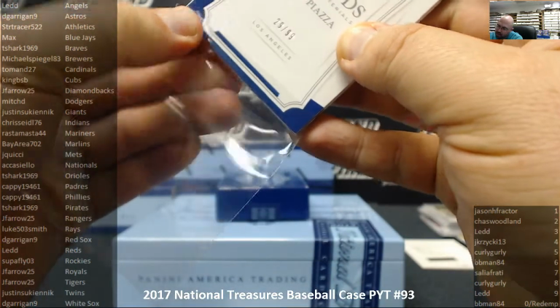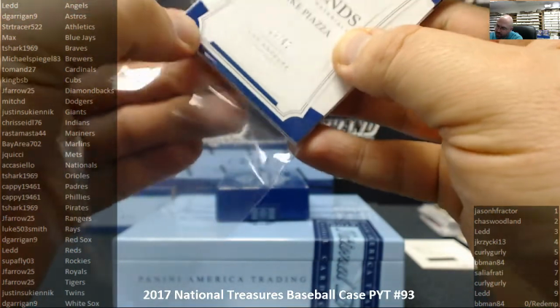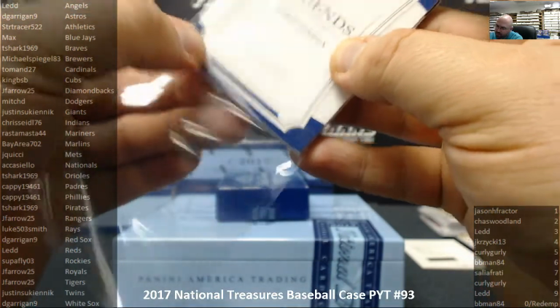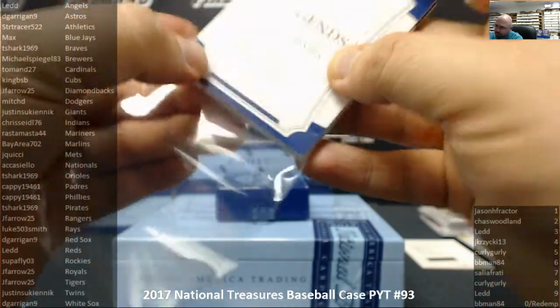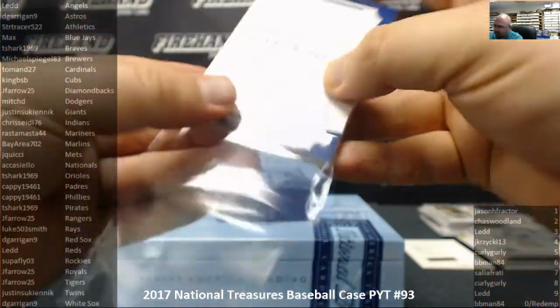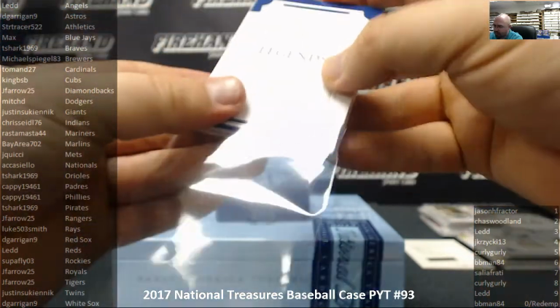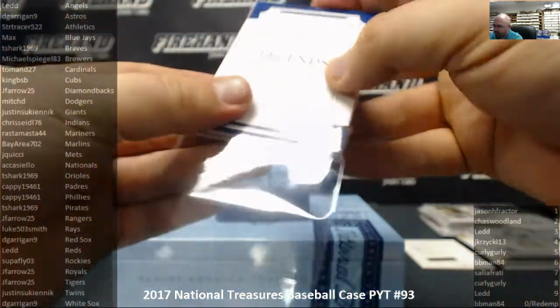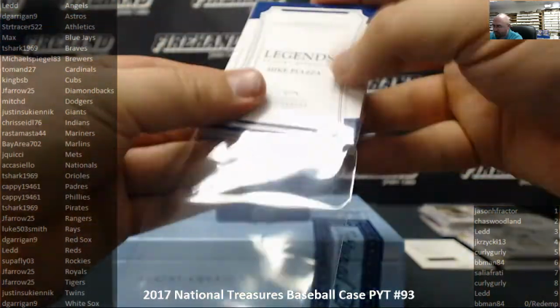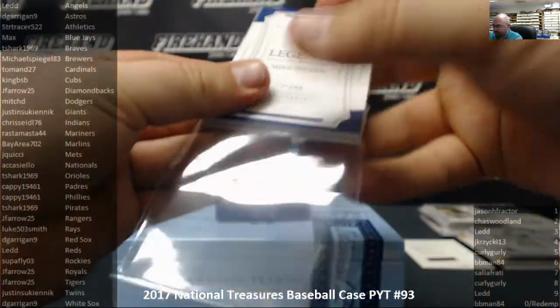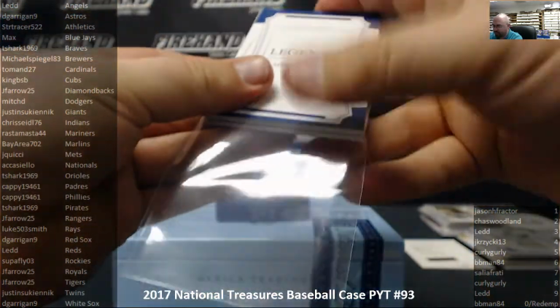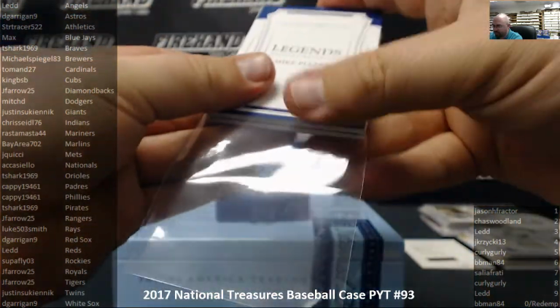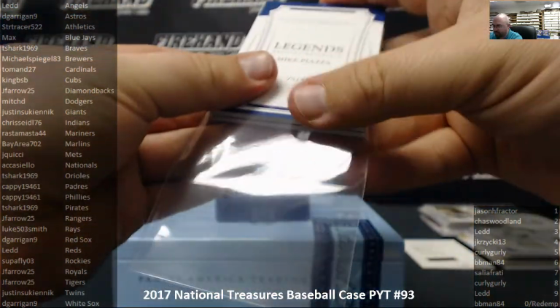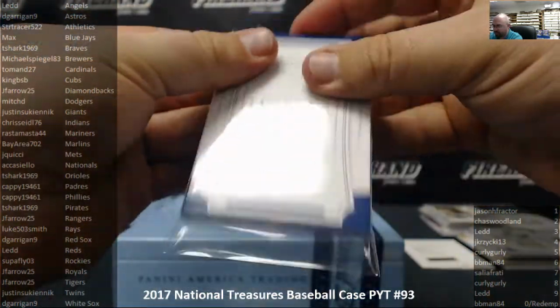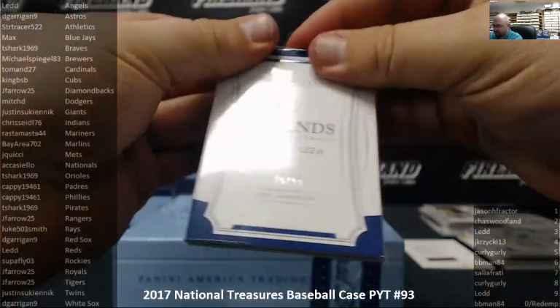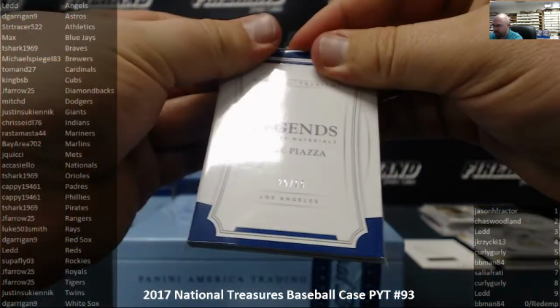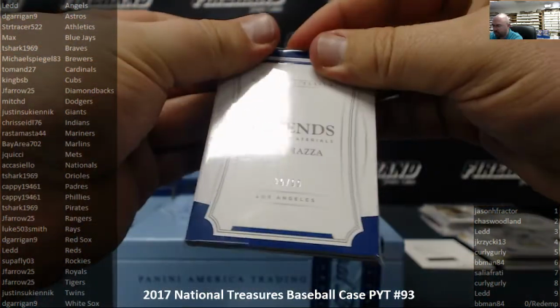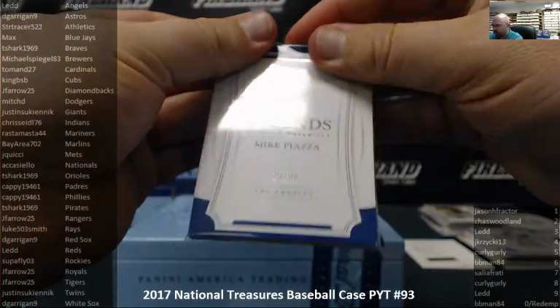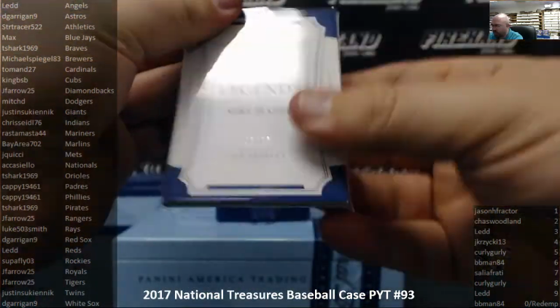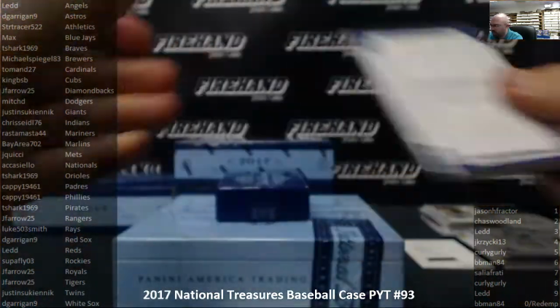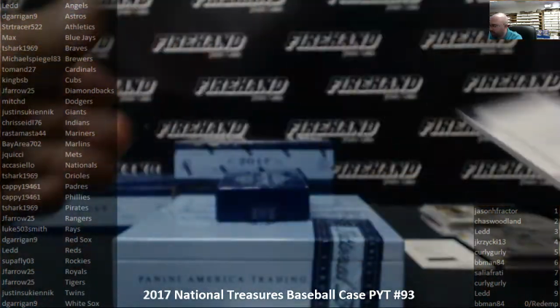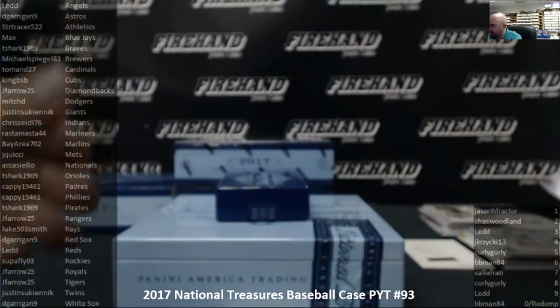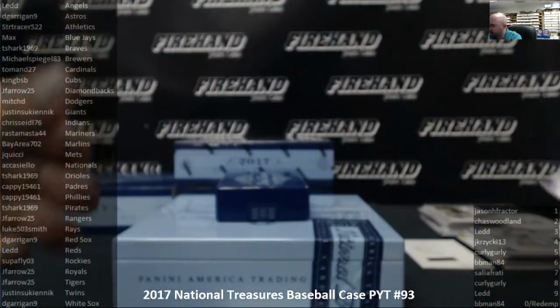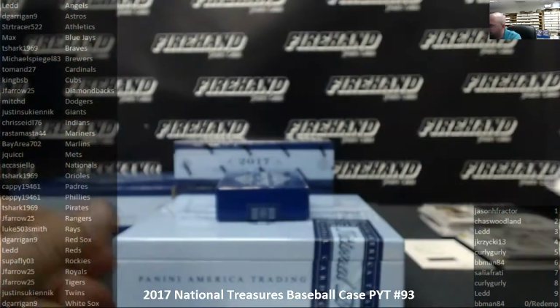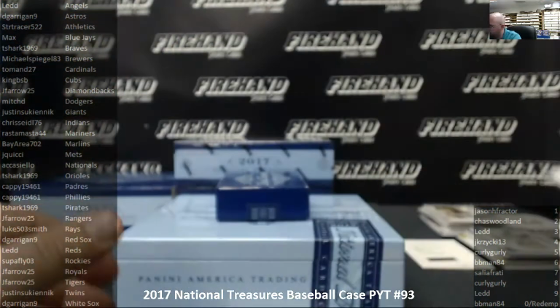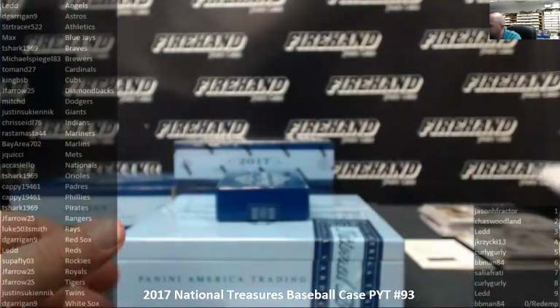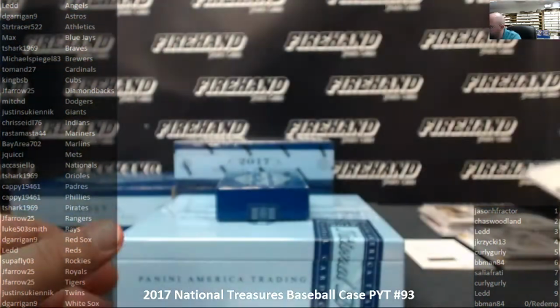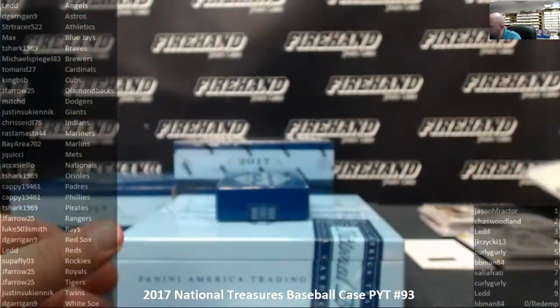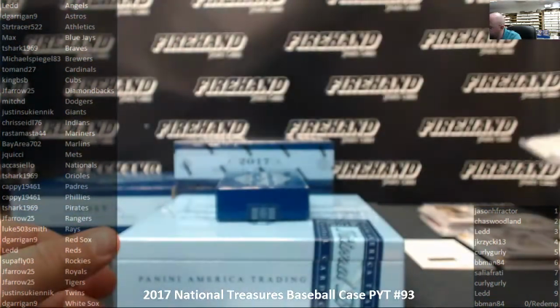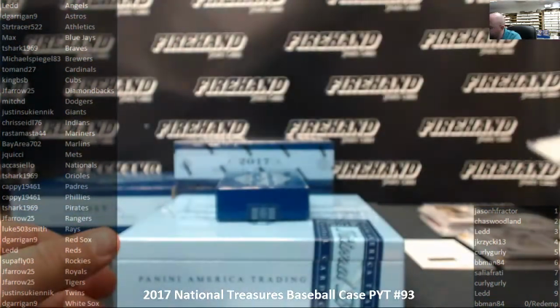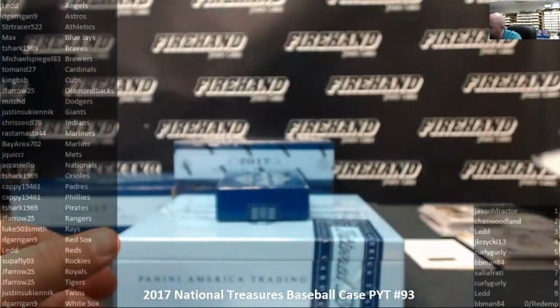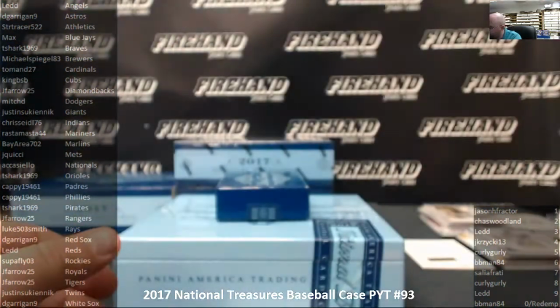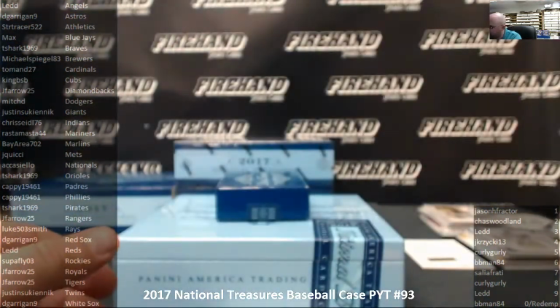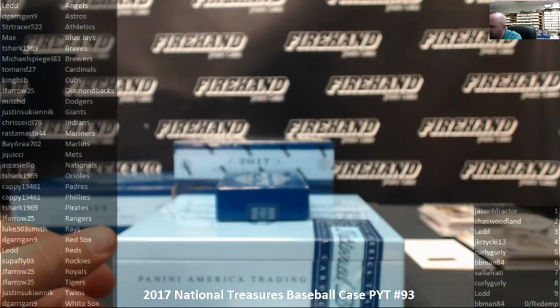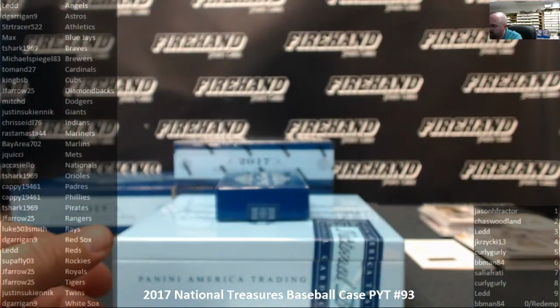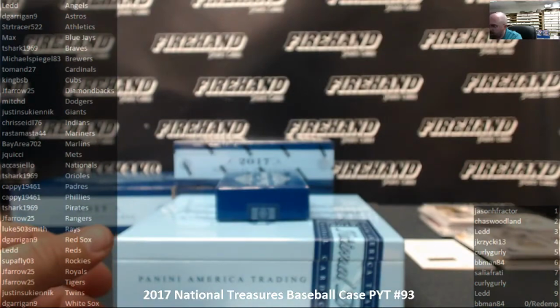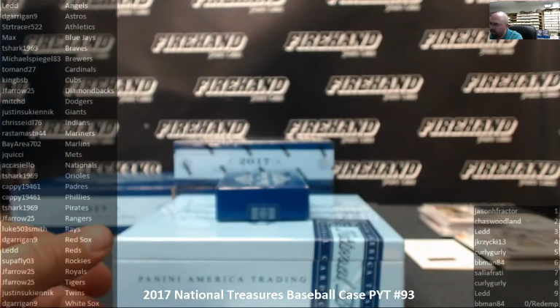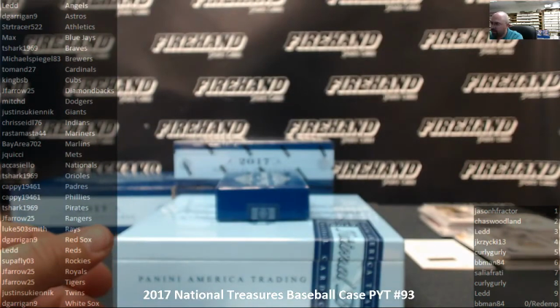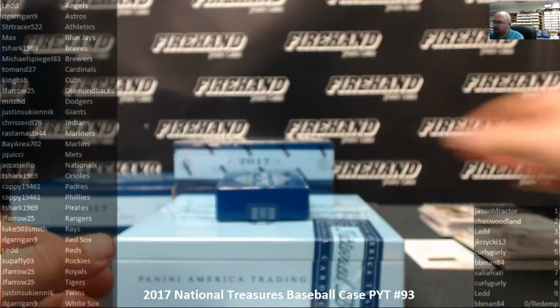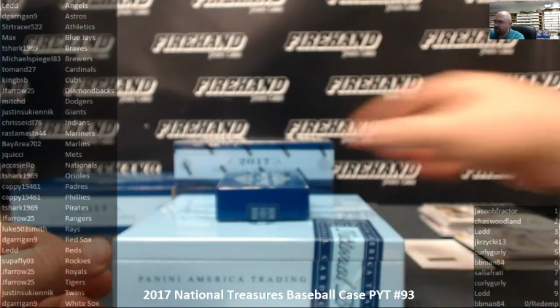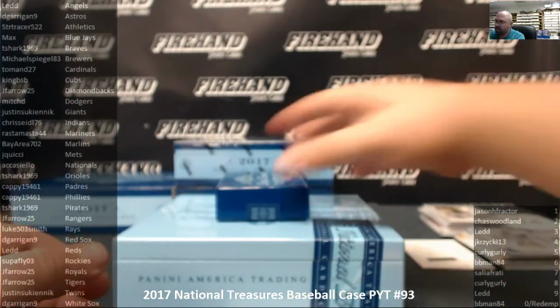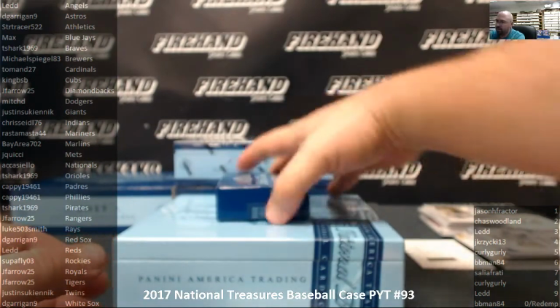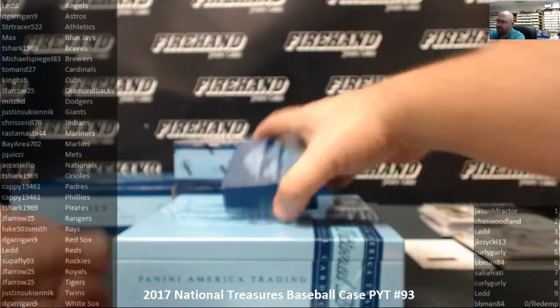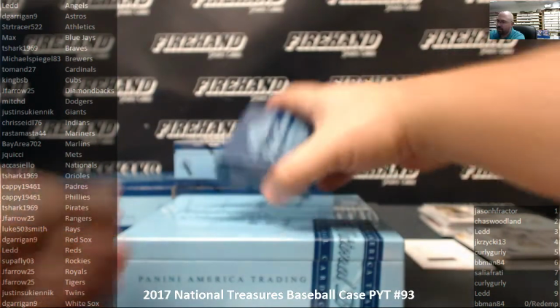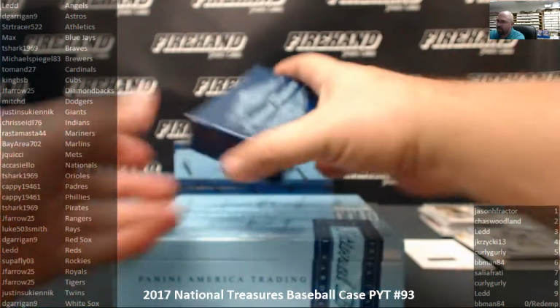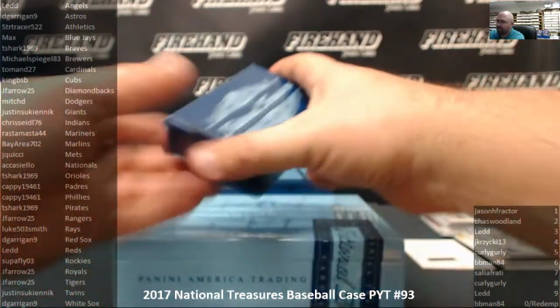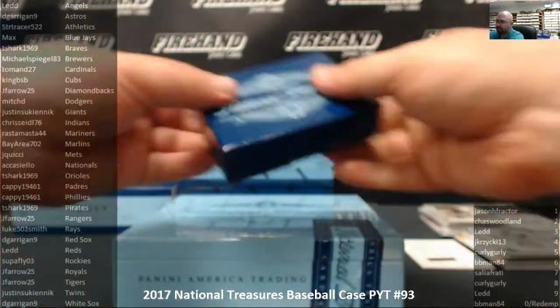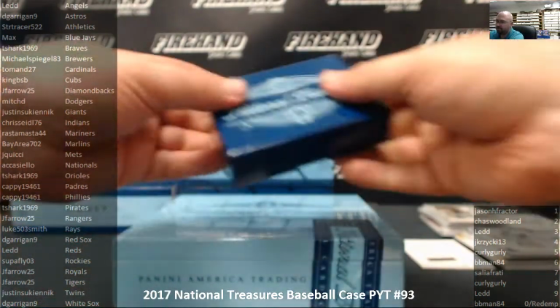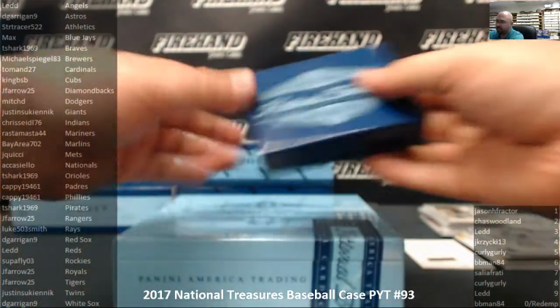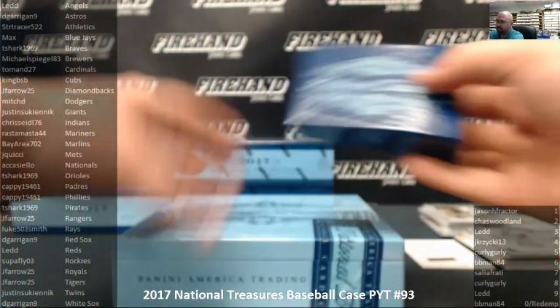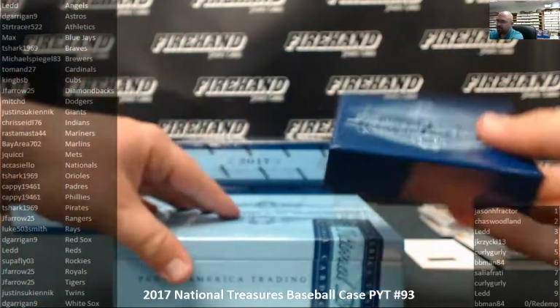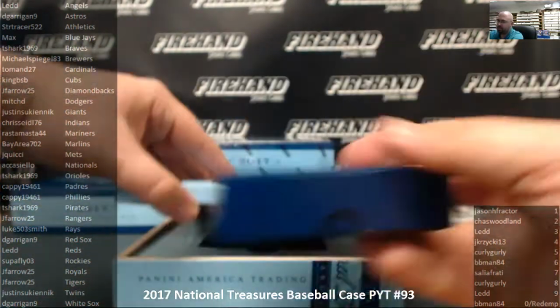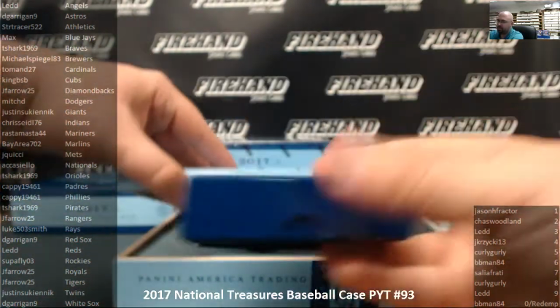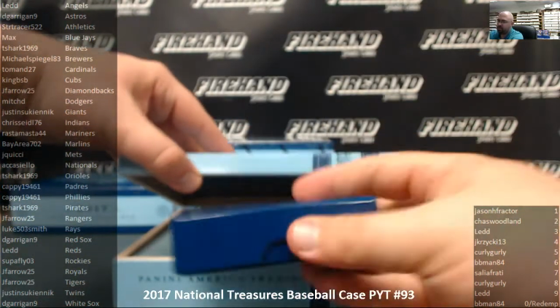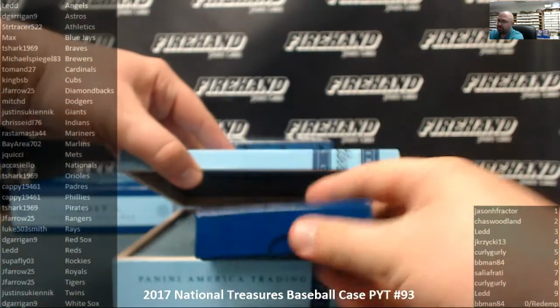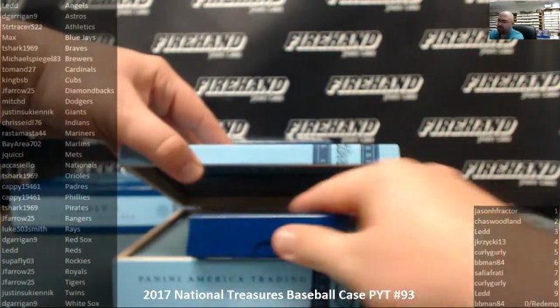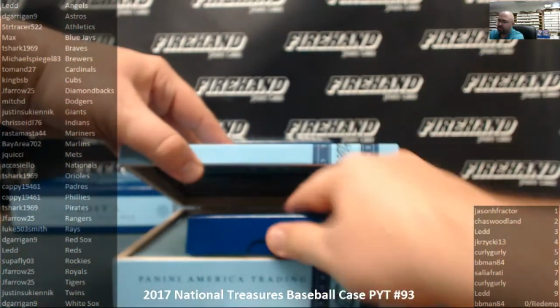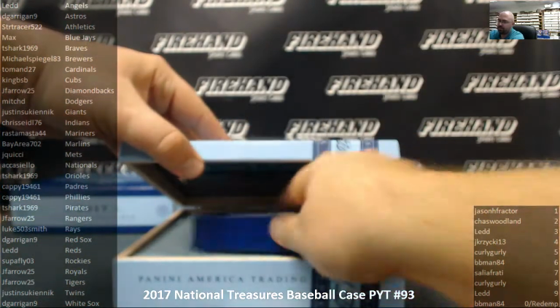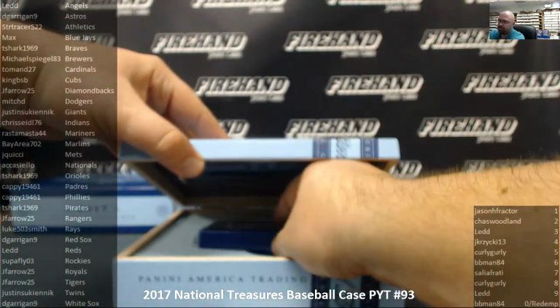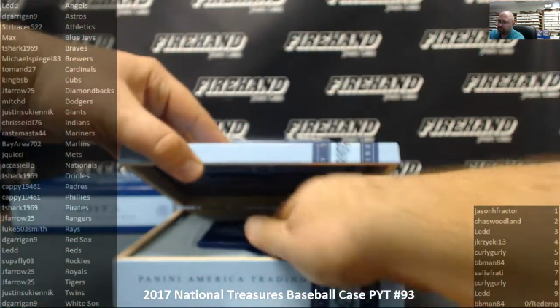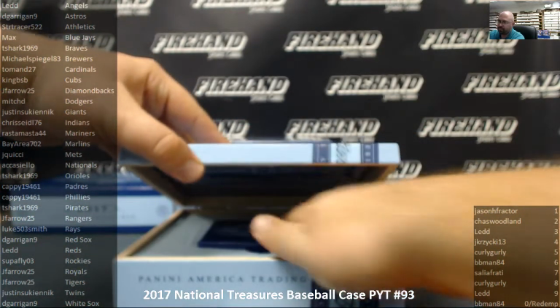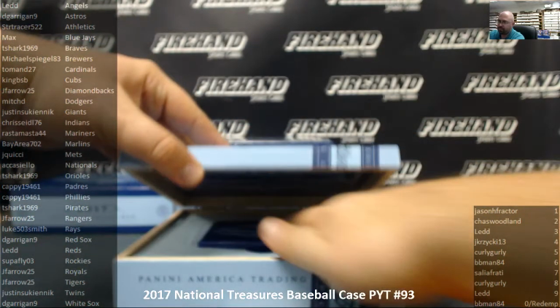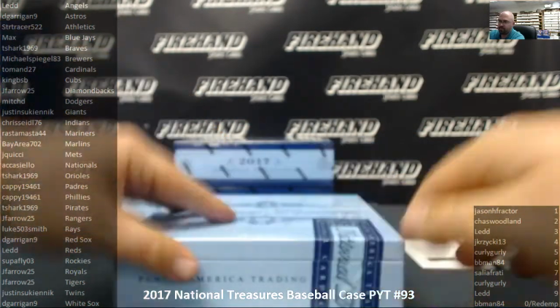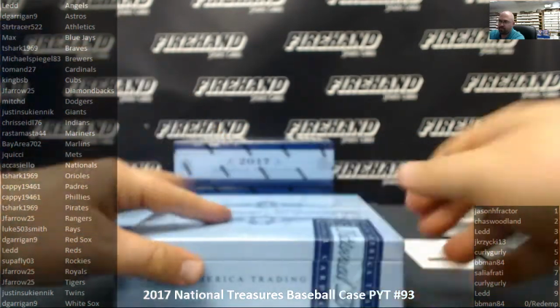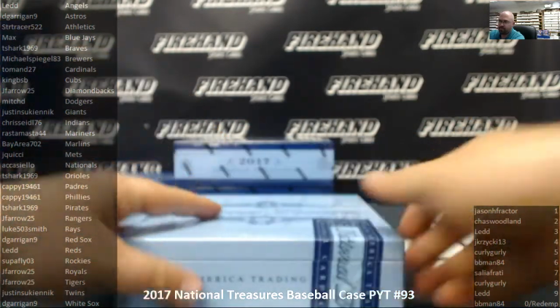There we go, perfect. And that is box number two.